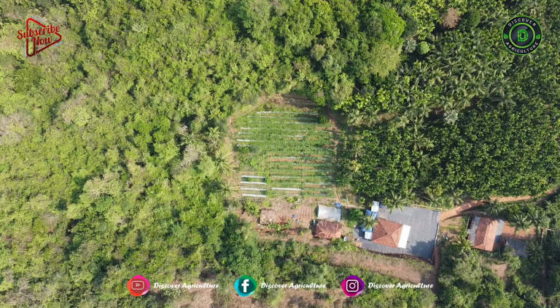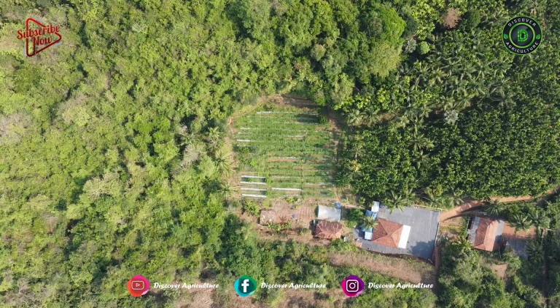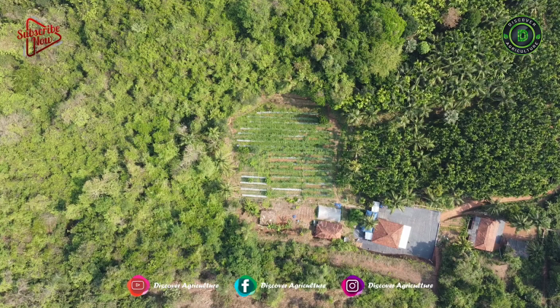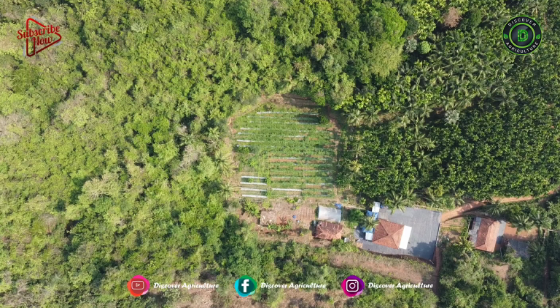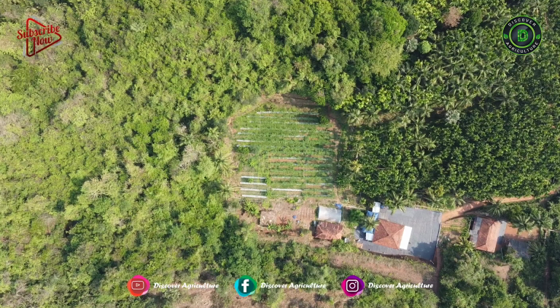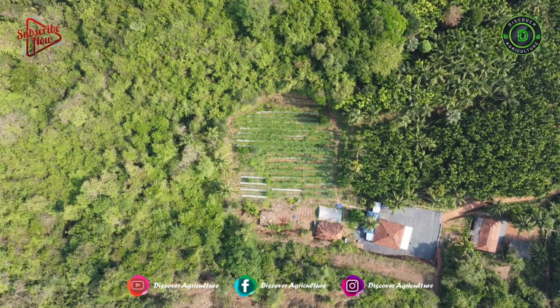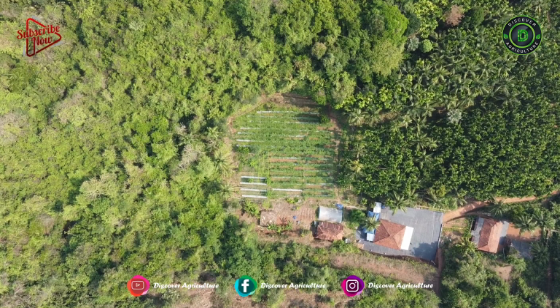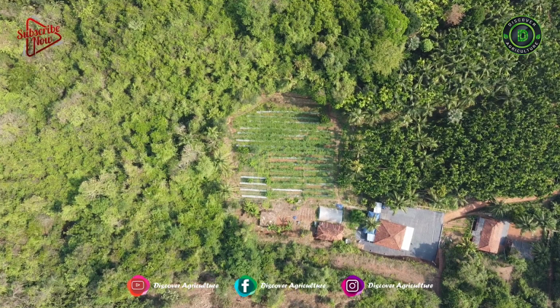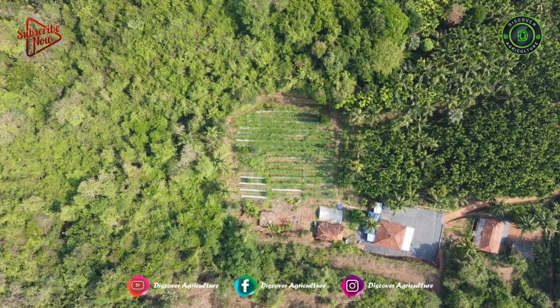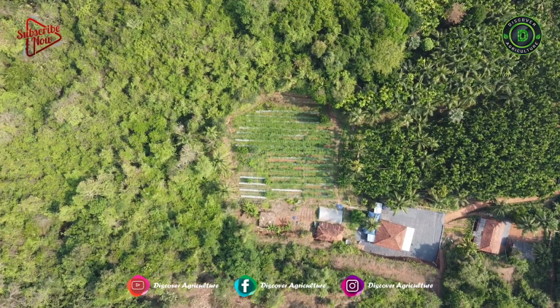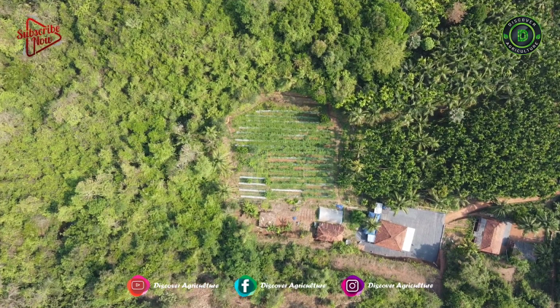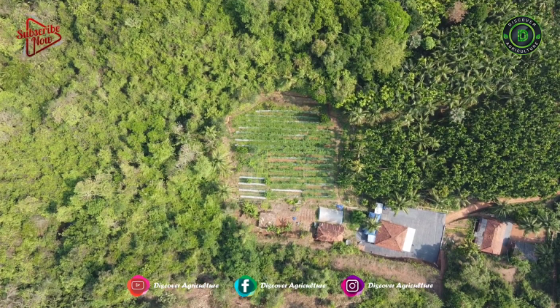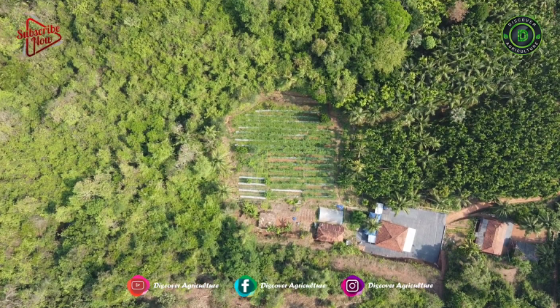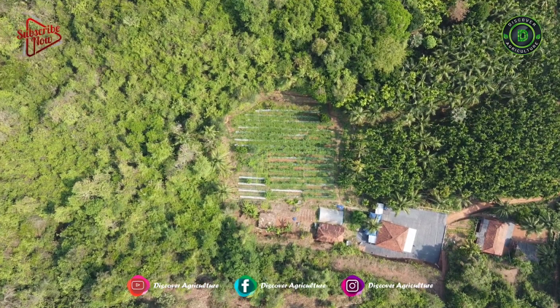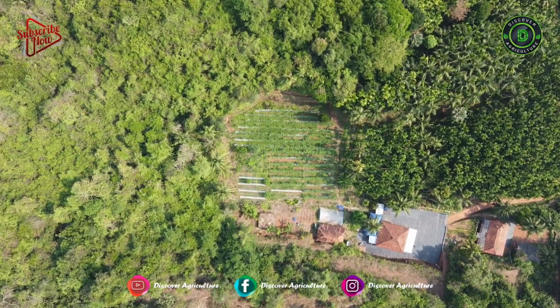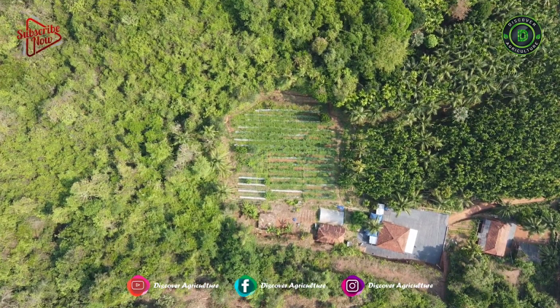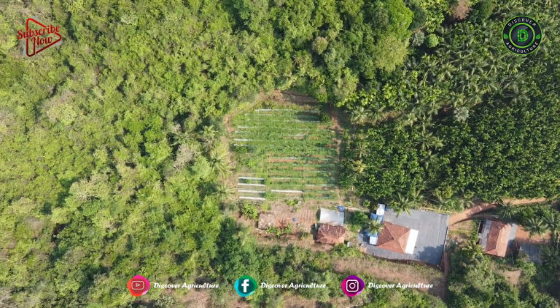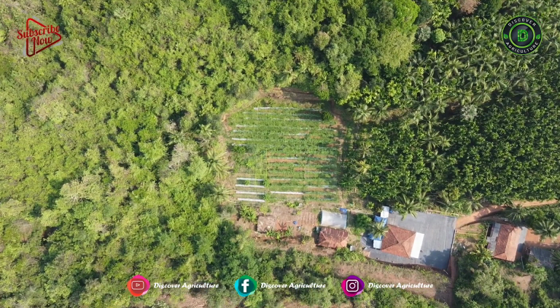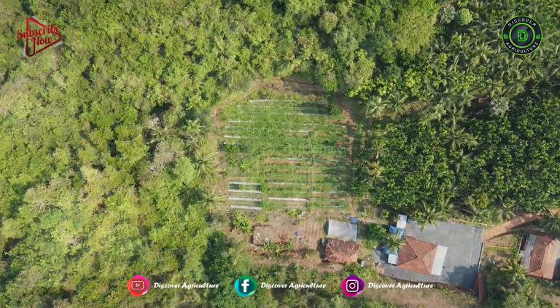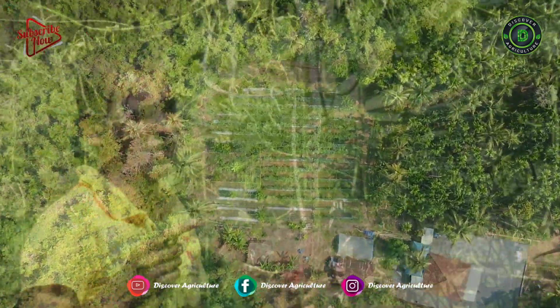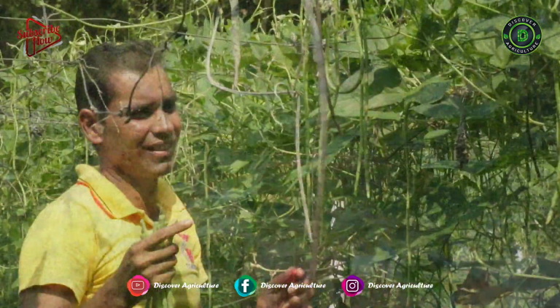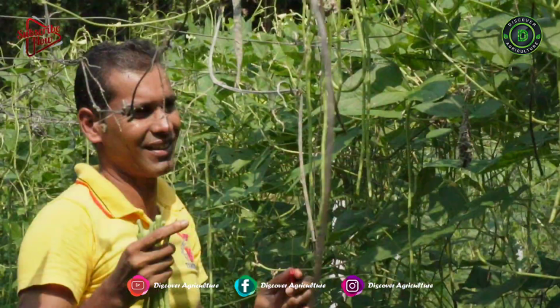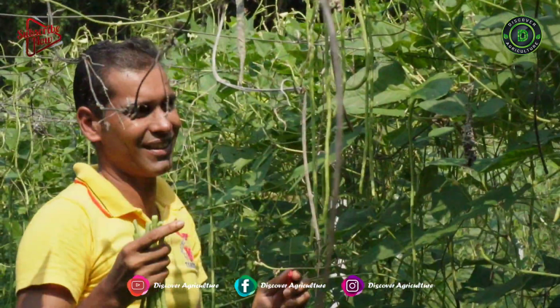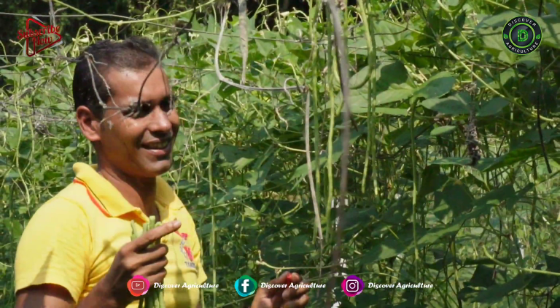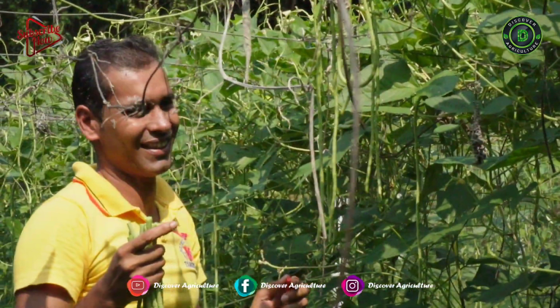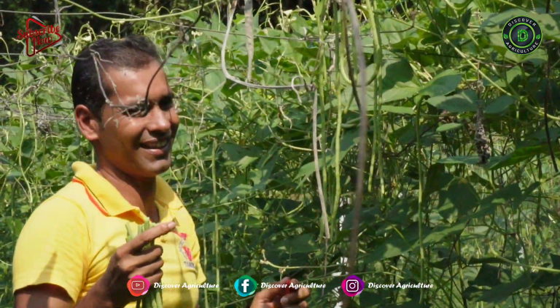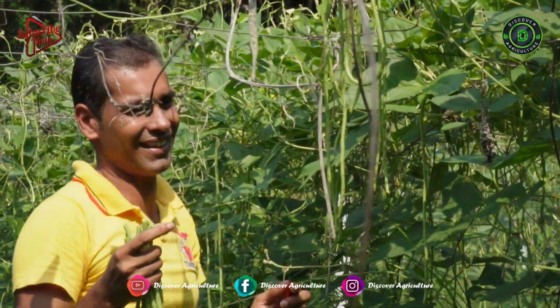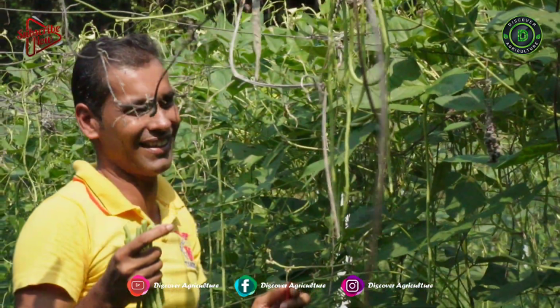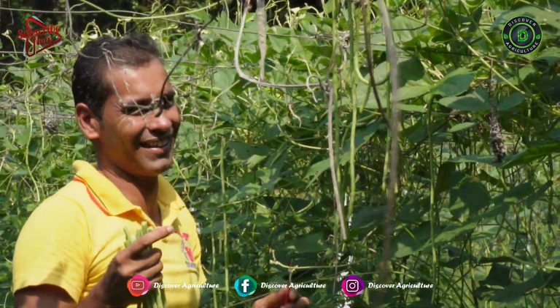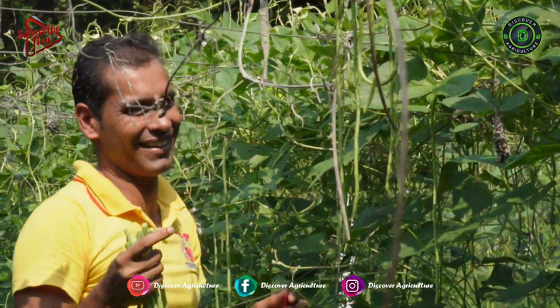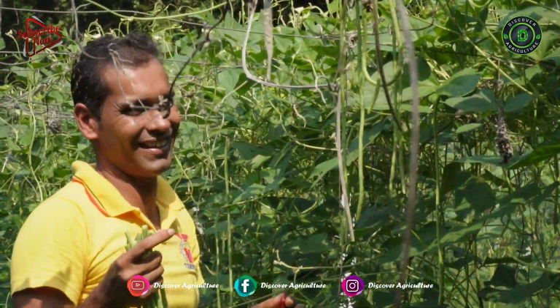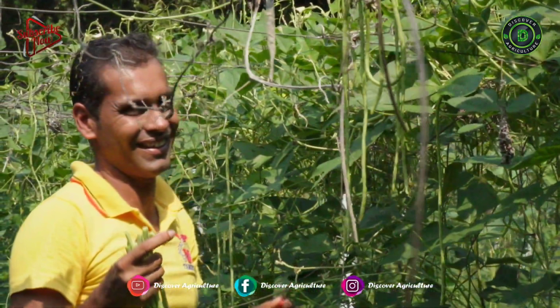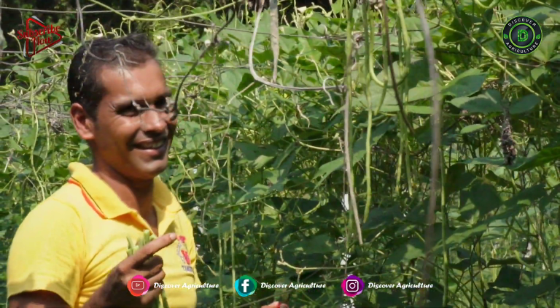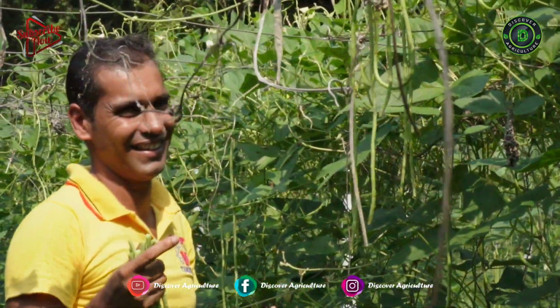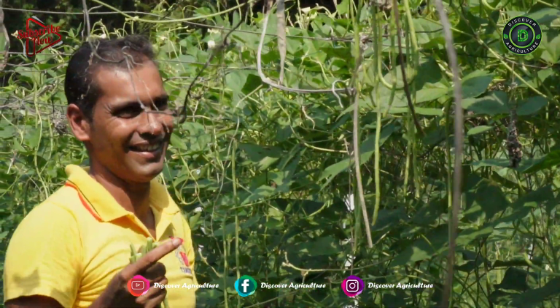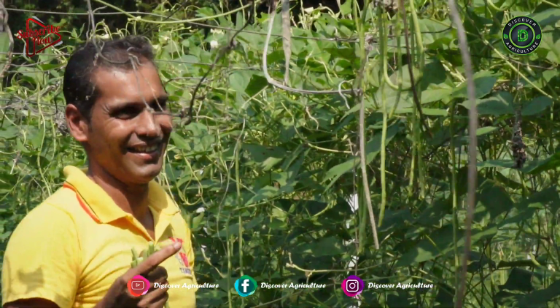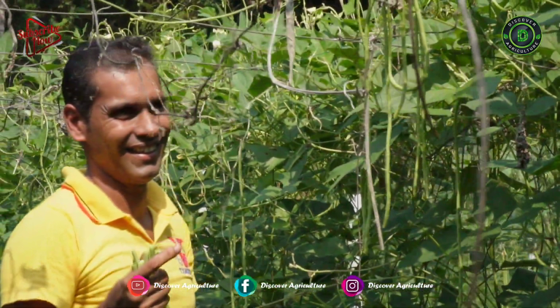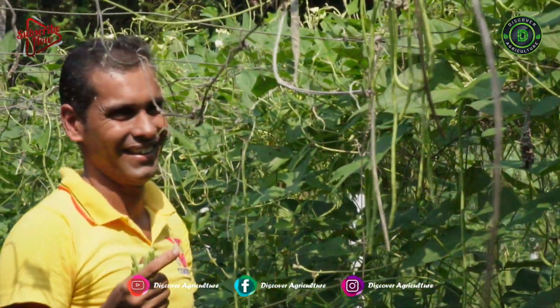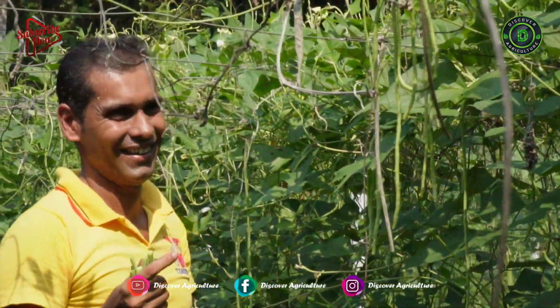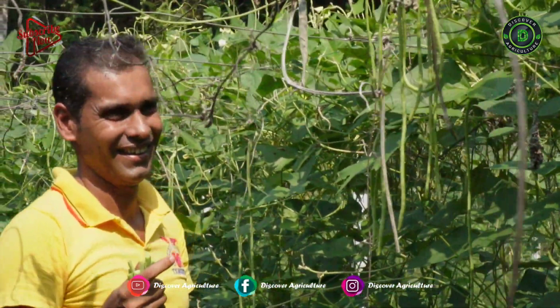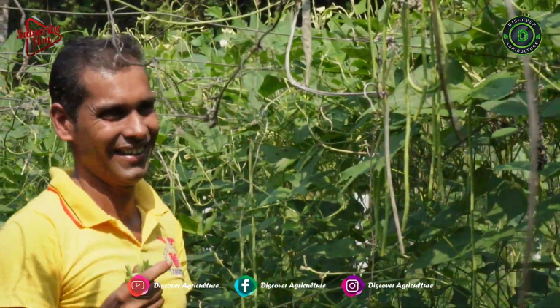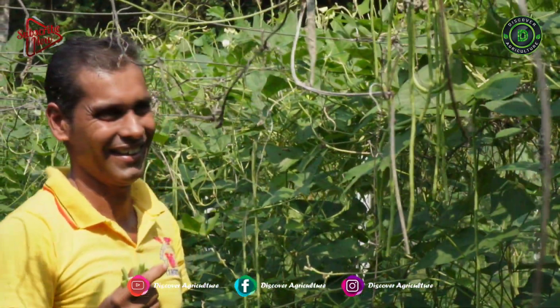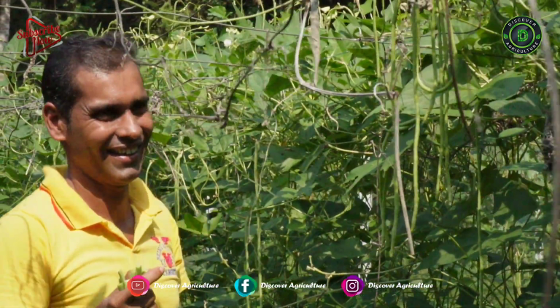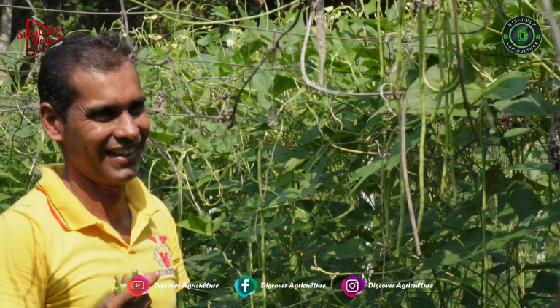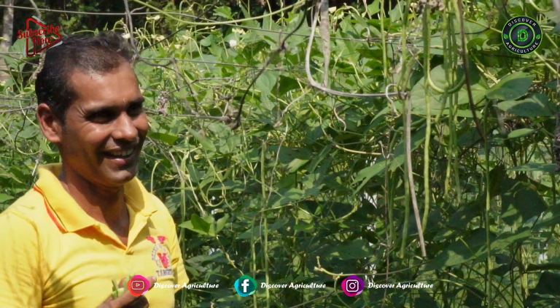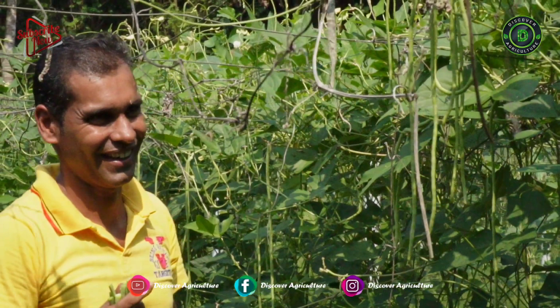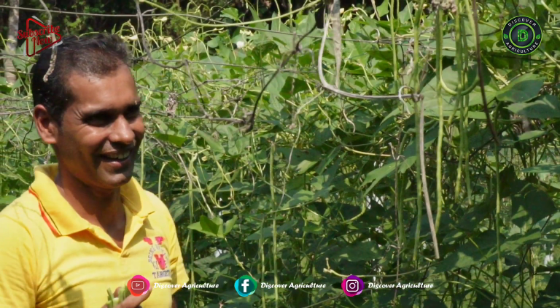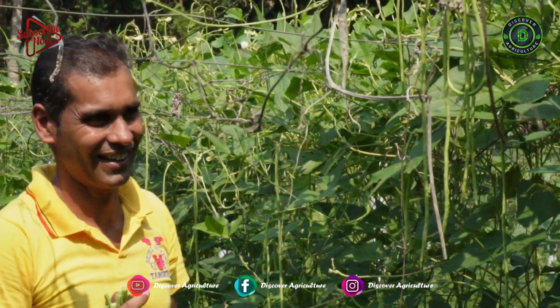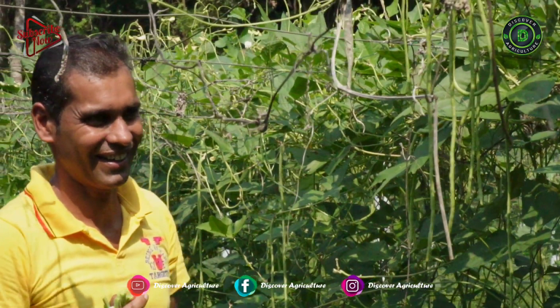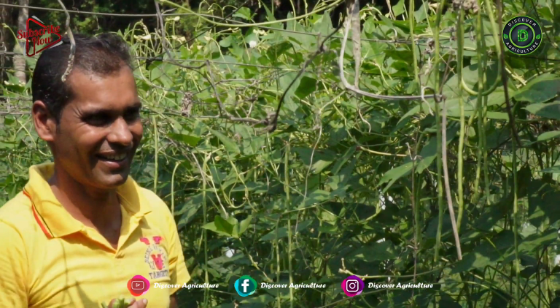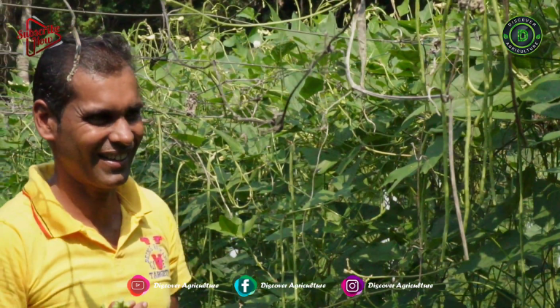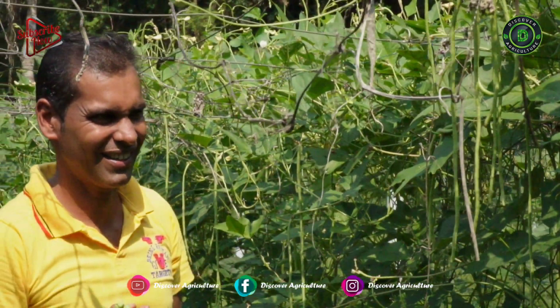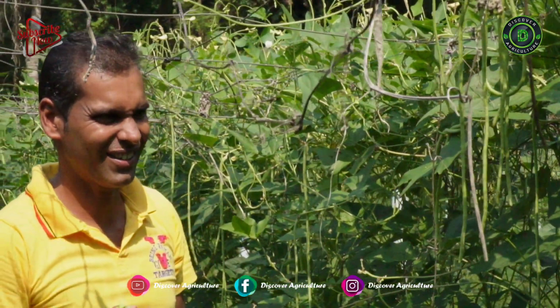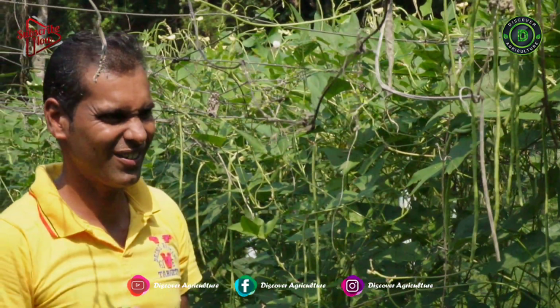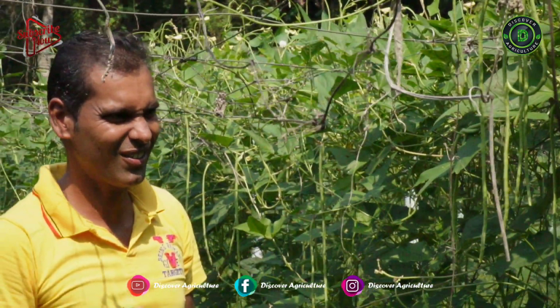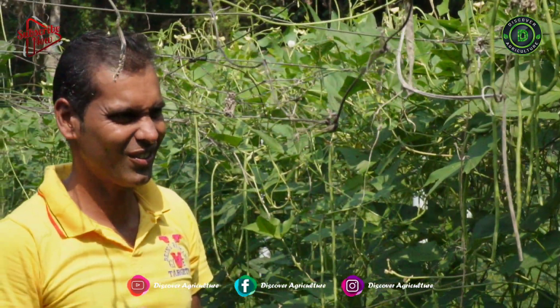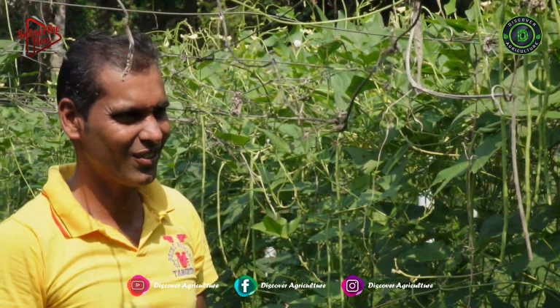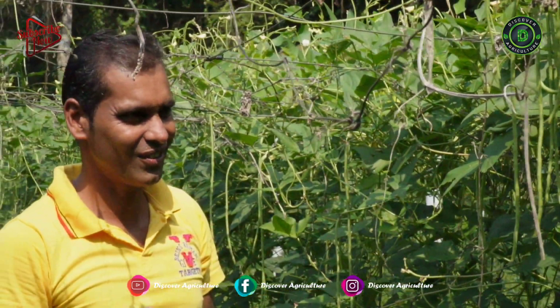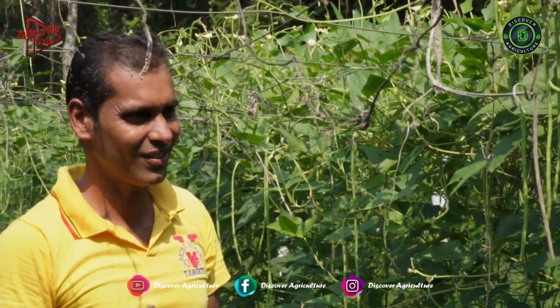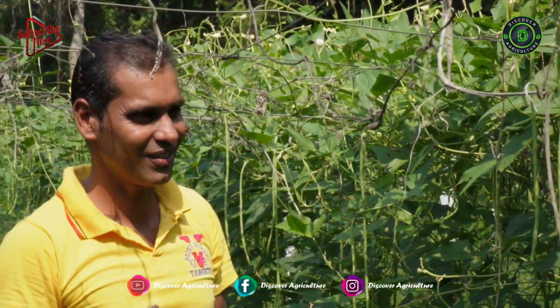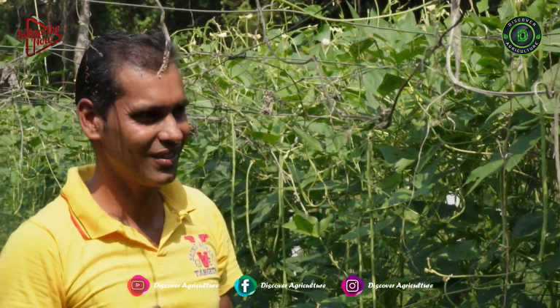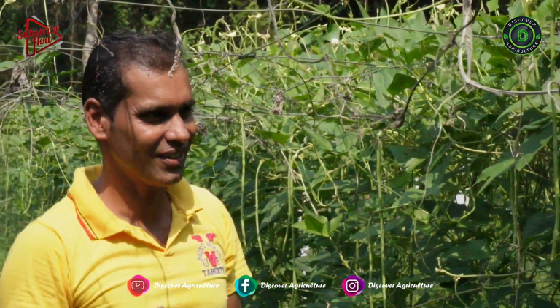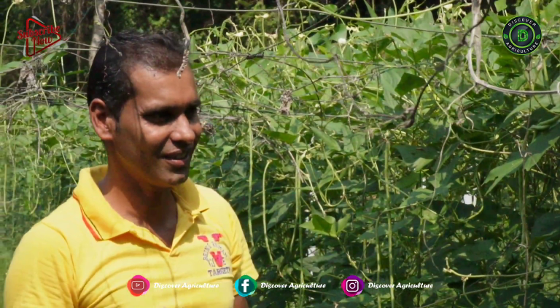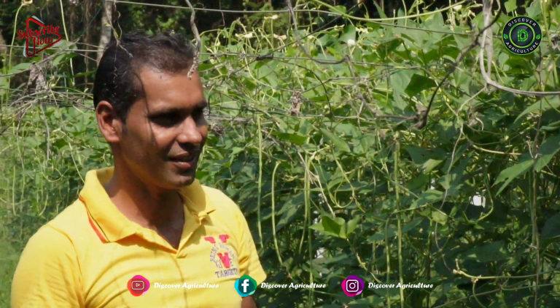This is Uday's organic farm. He was getting around 3 lakh profit per year on a 1-acre yard-long bean farm.